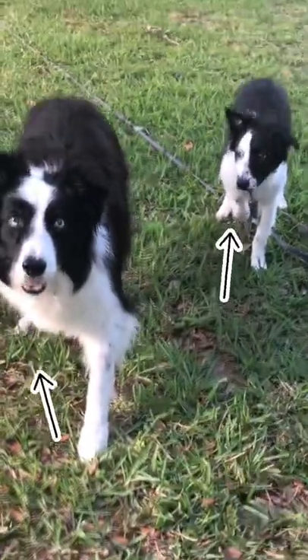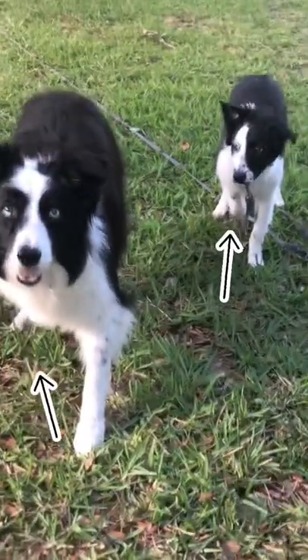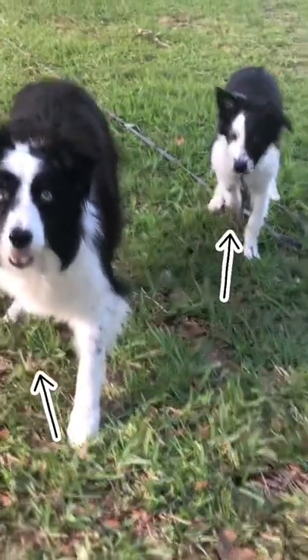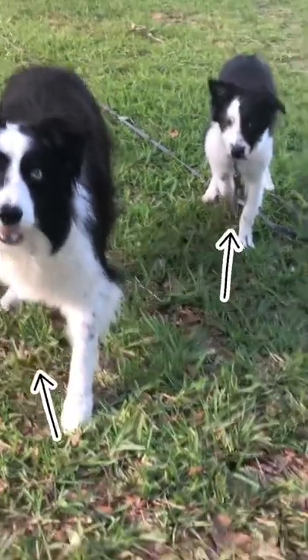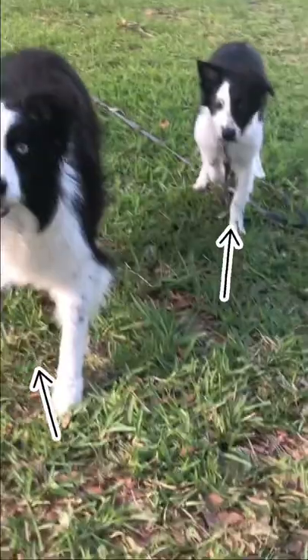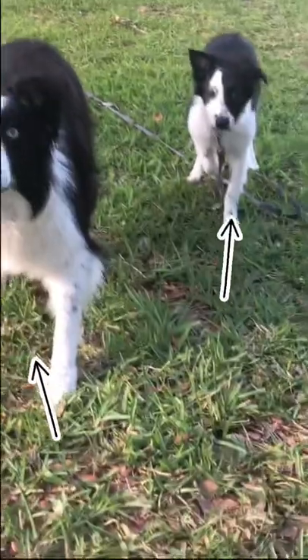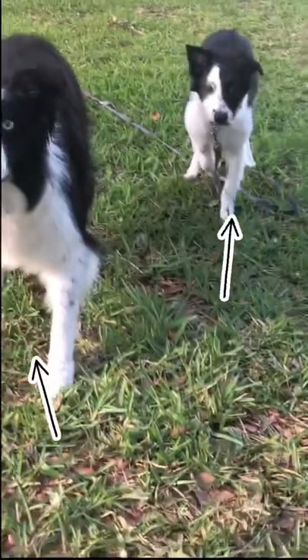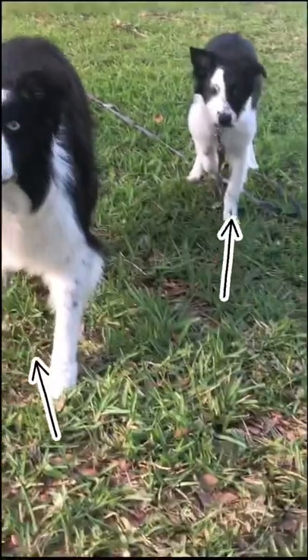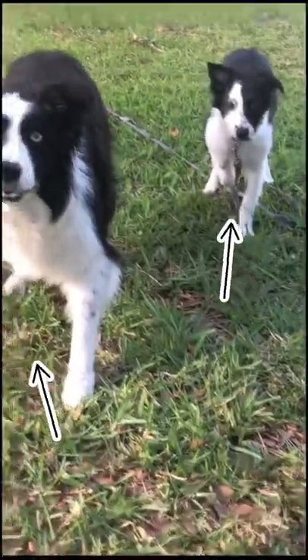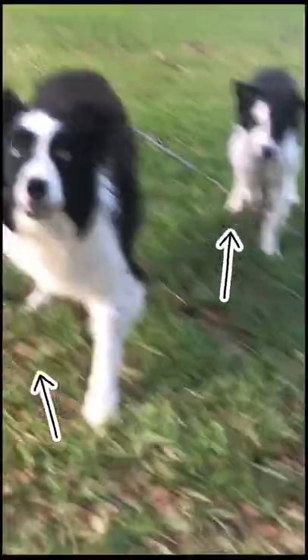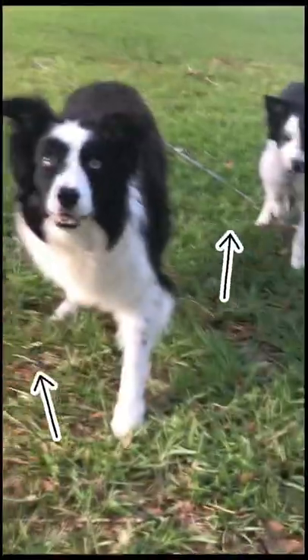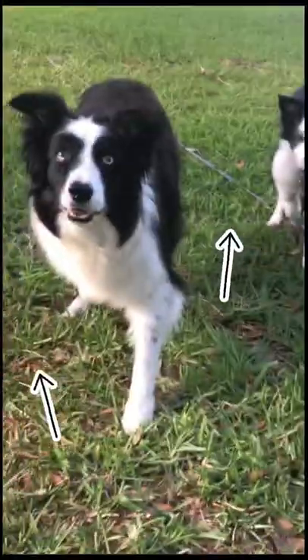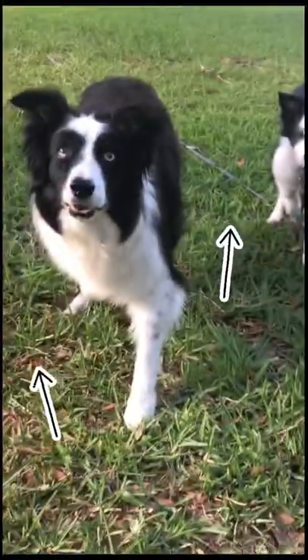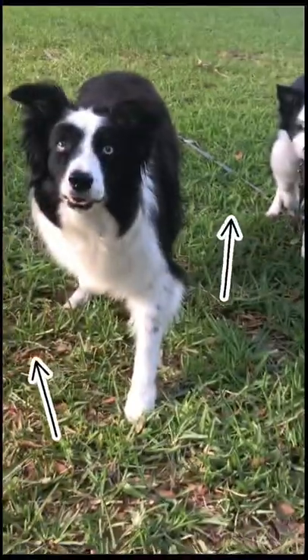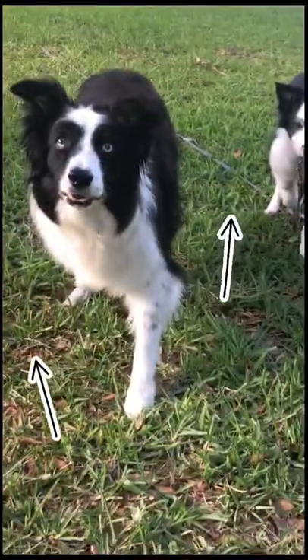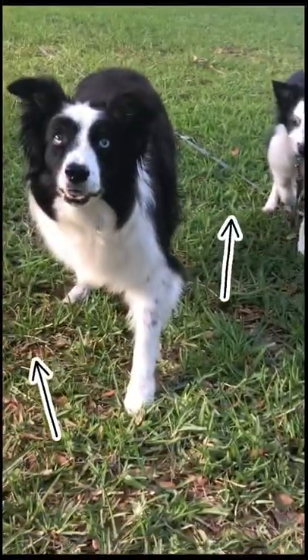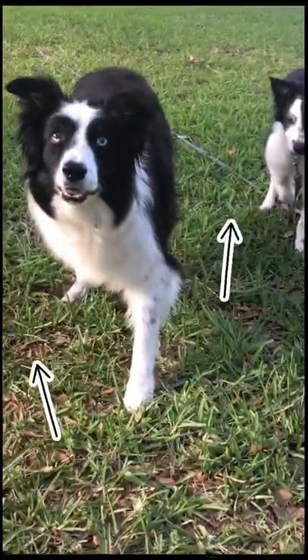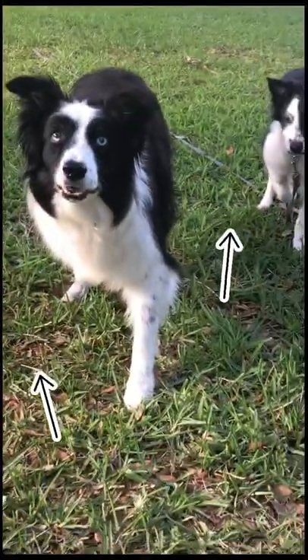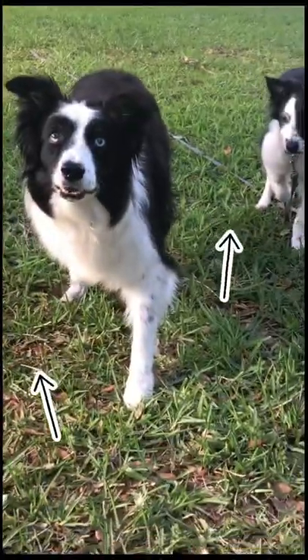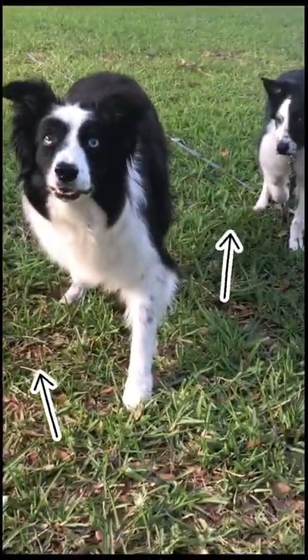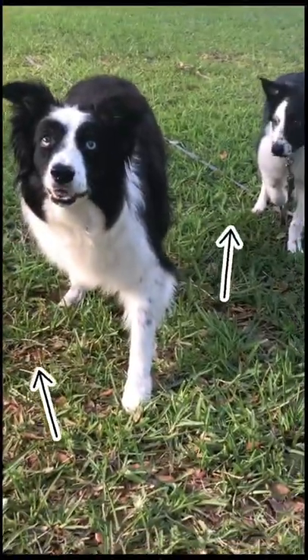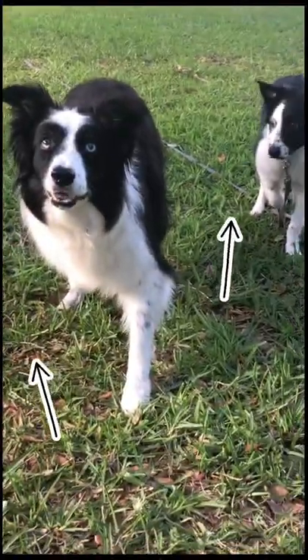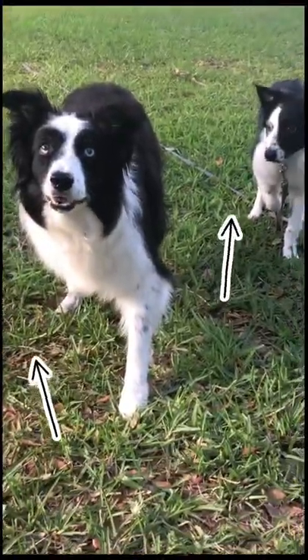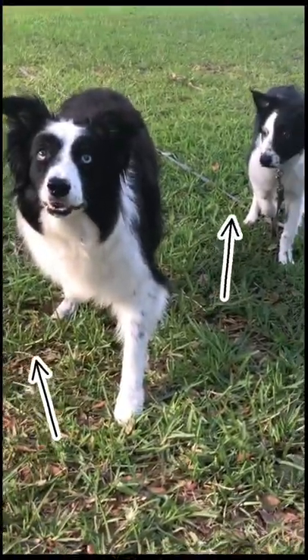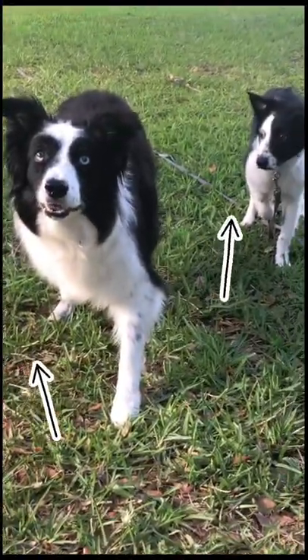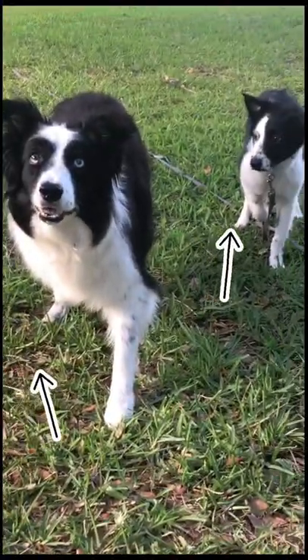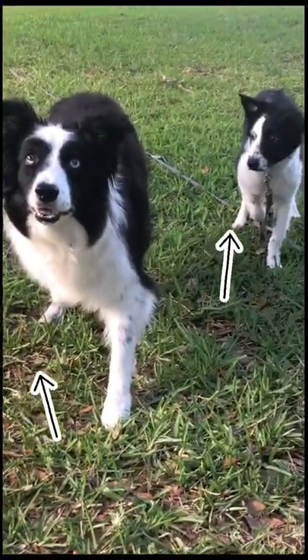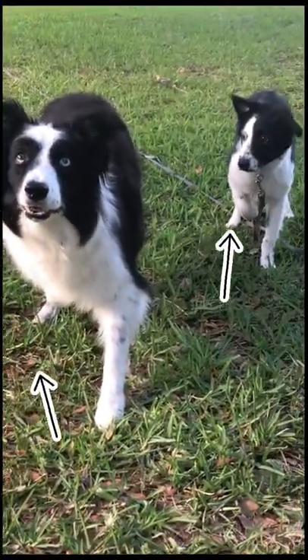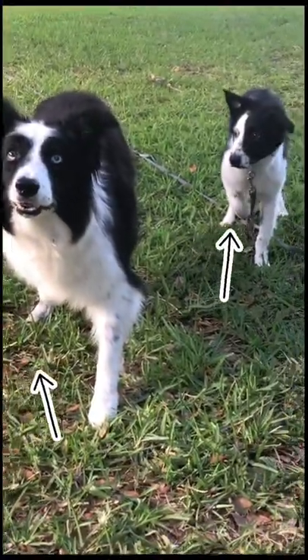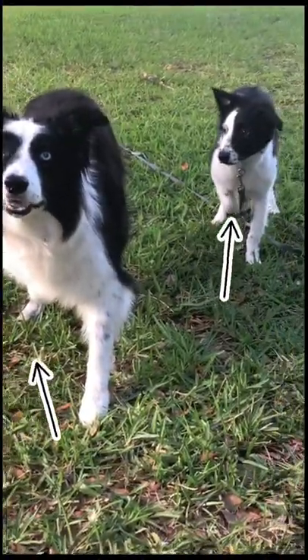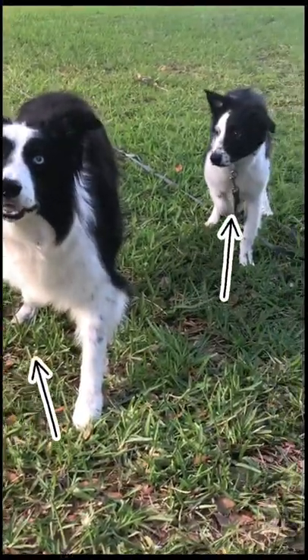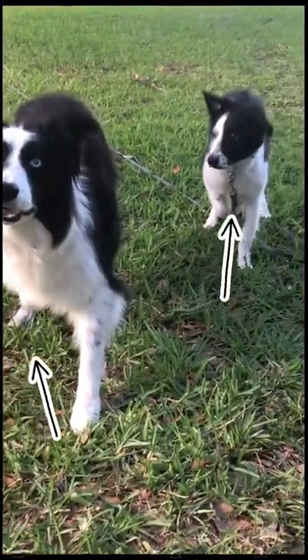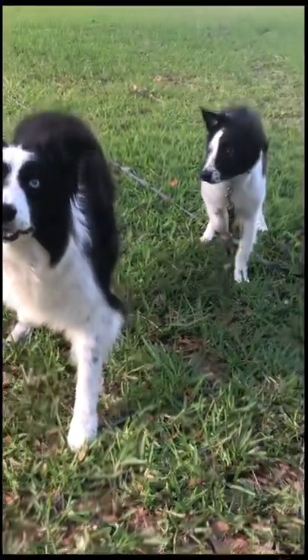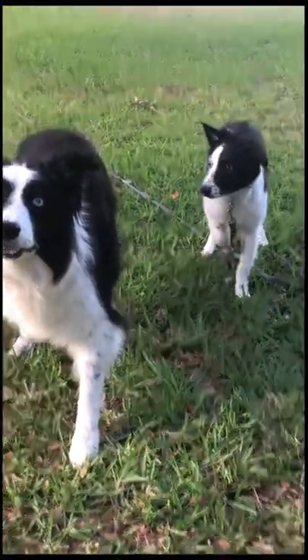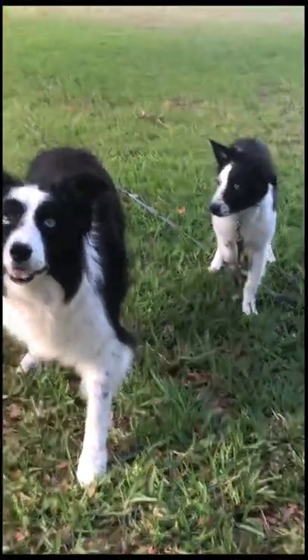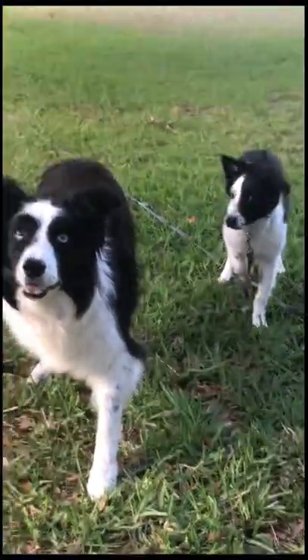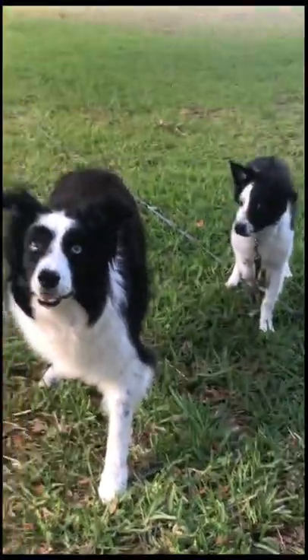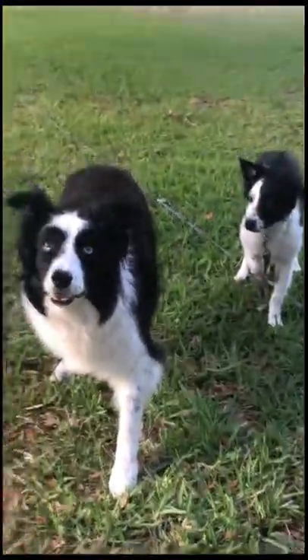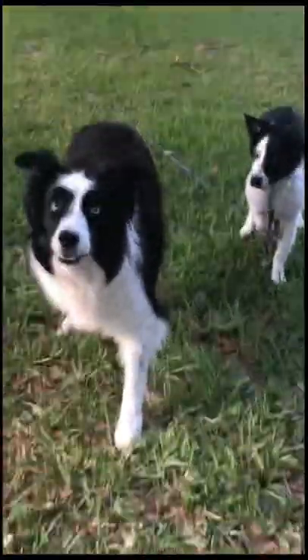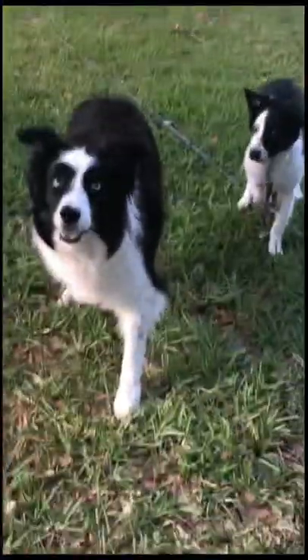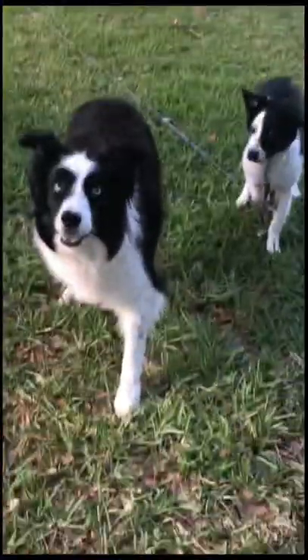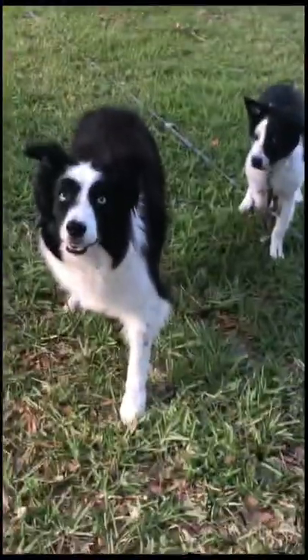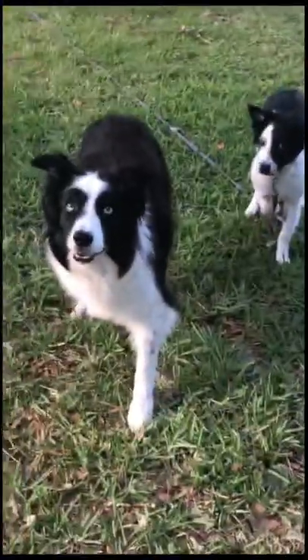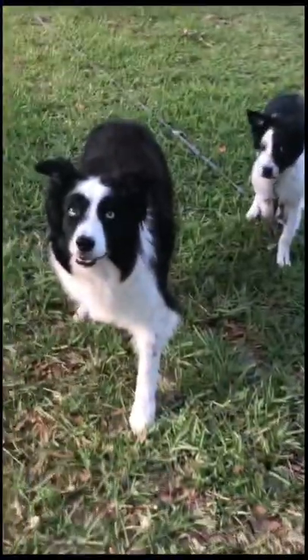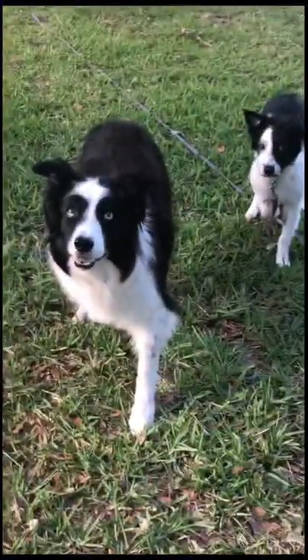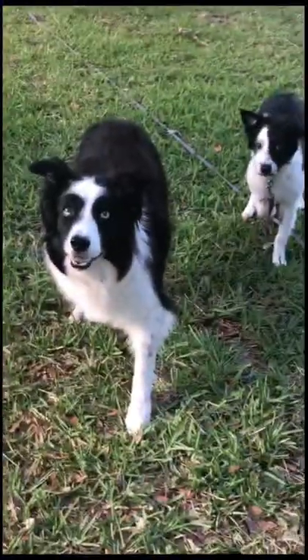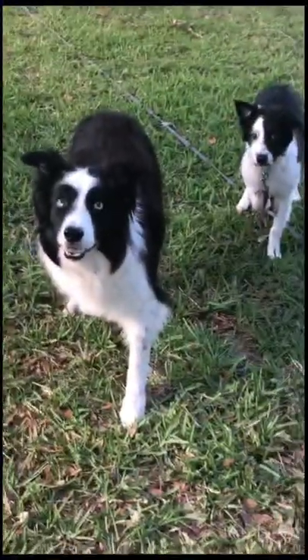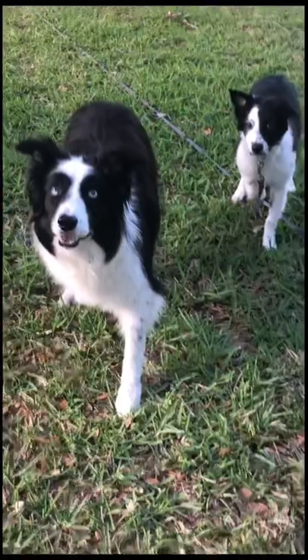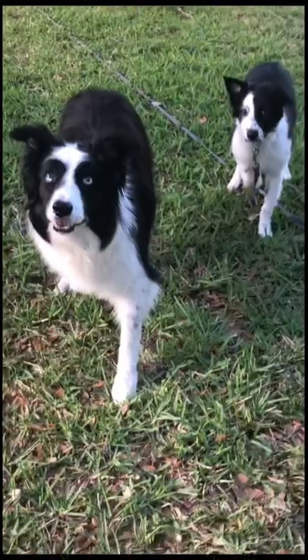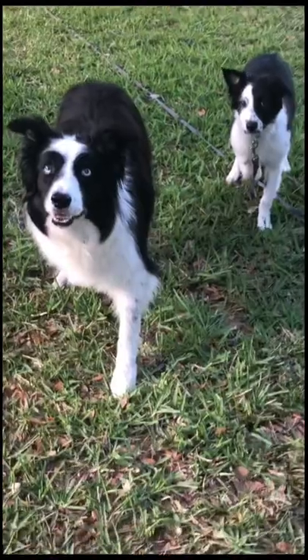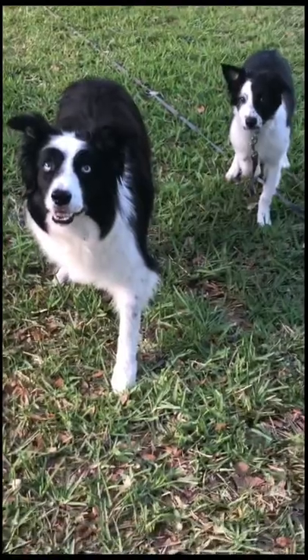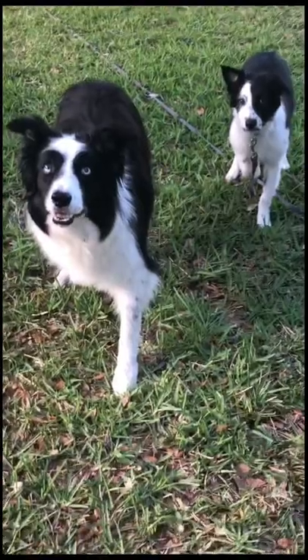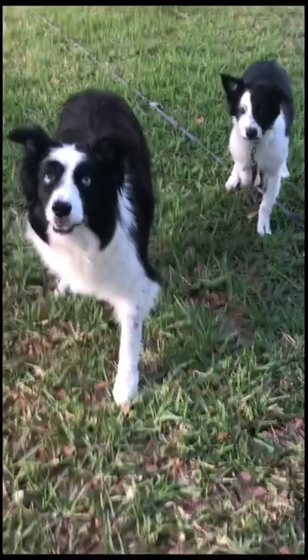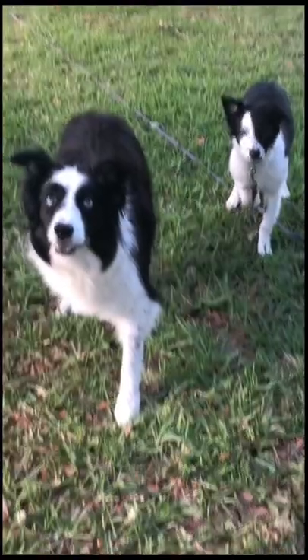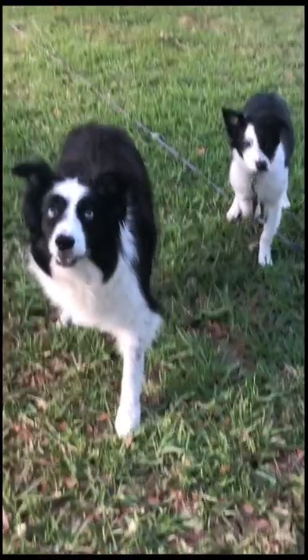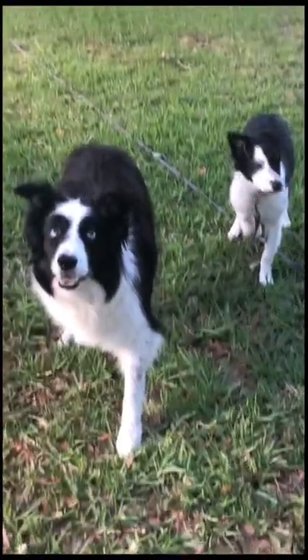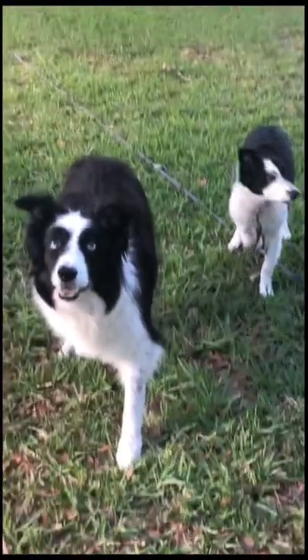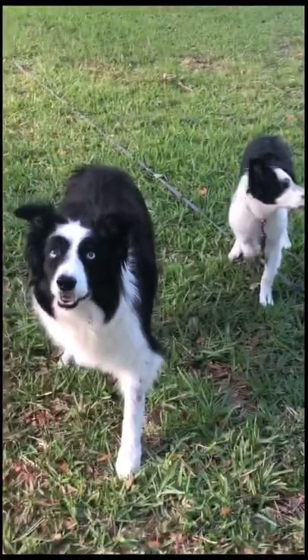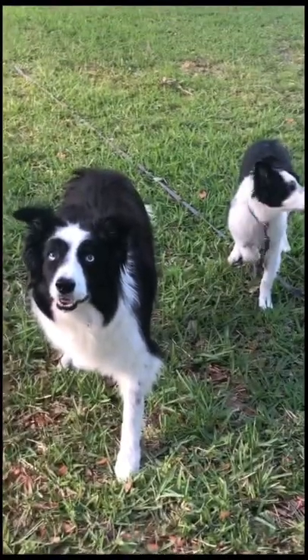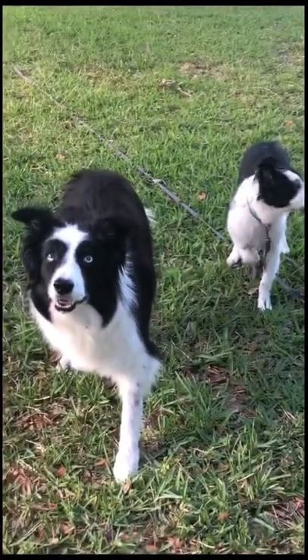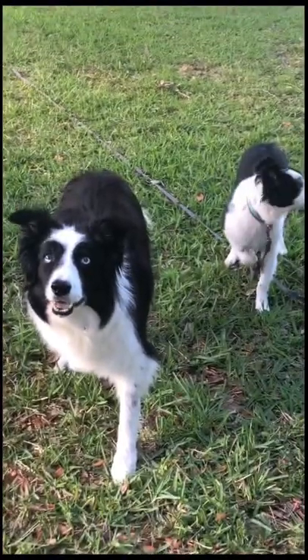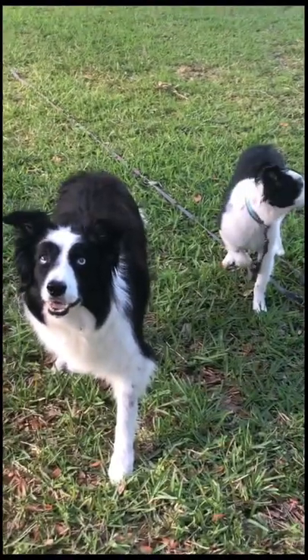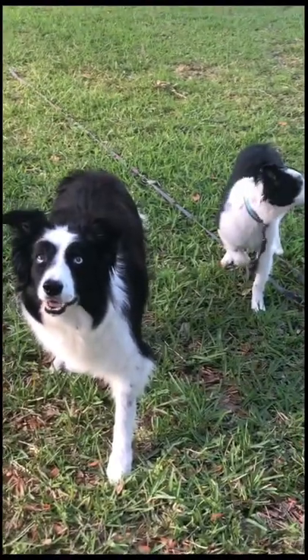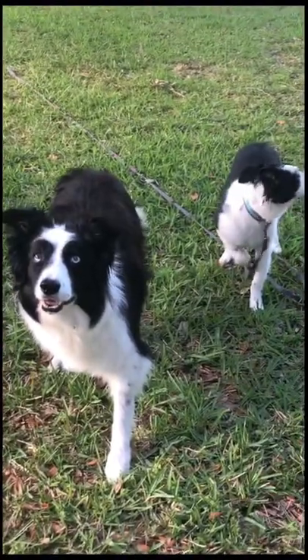Notice how the older Border Collie is teaching the younger Border Collie just how it's done. Canine Search and Rescue at its best.